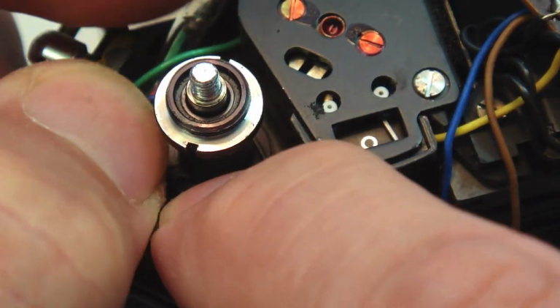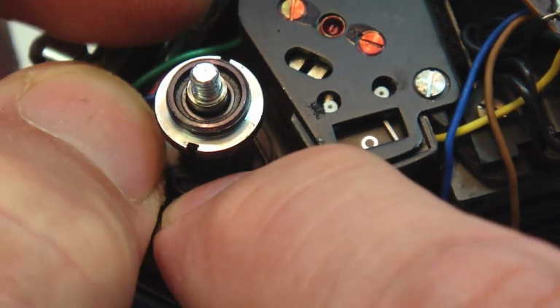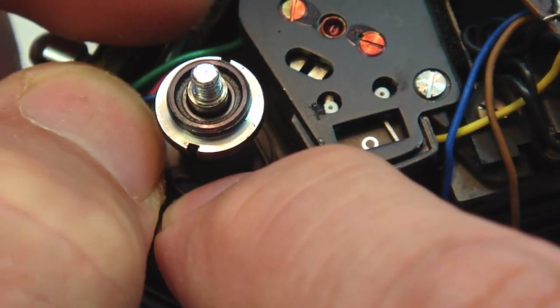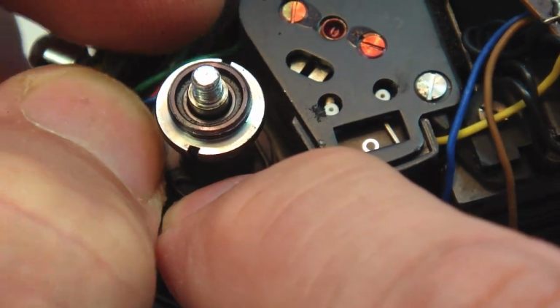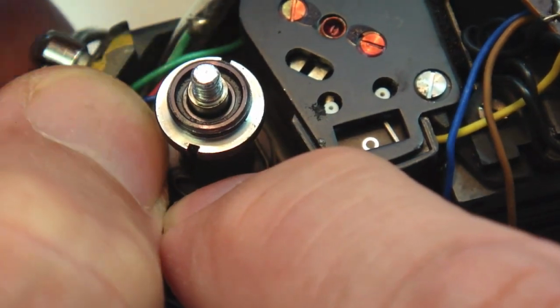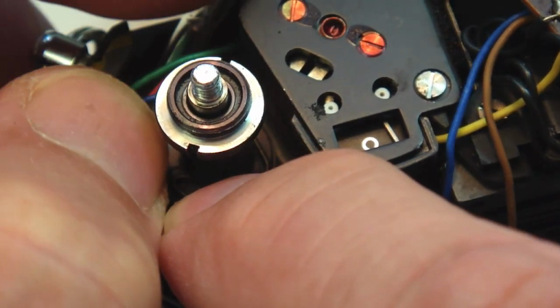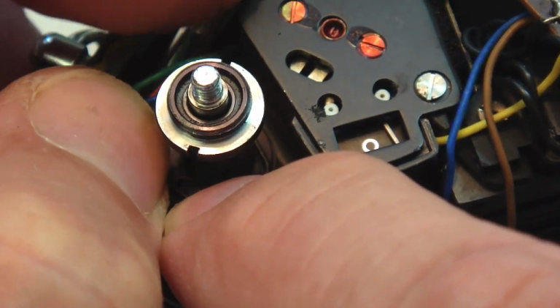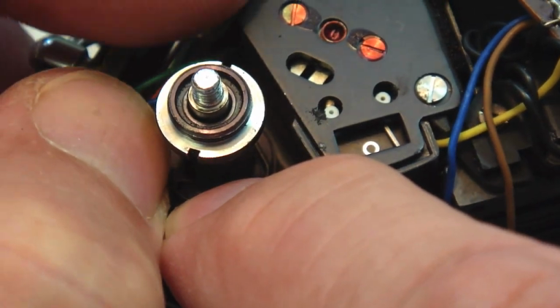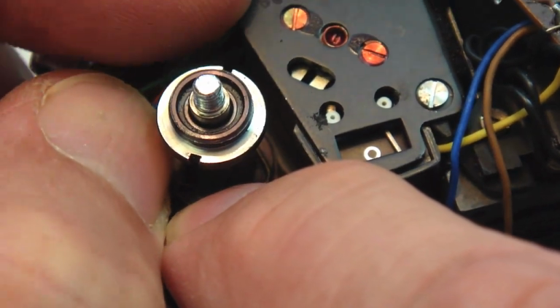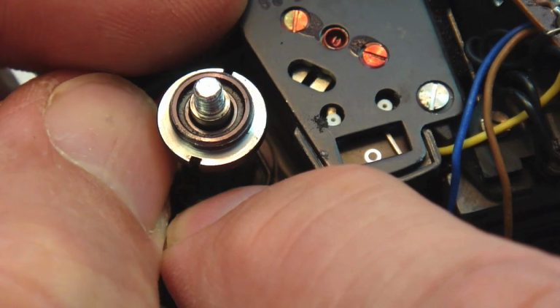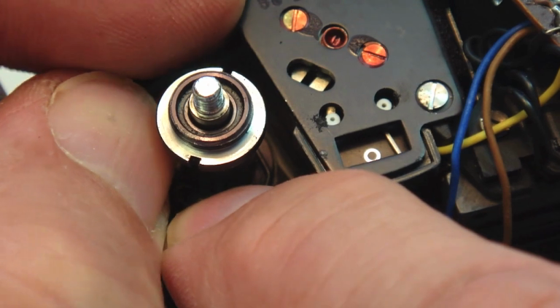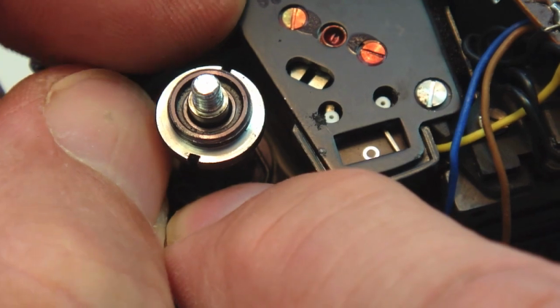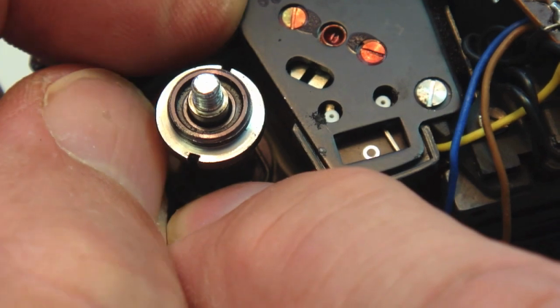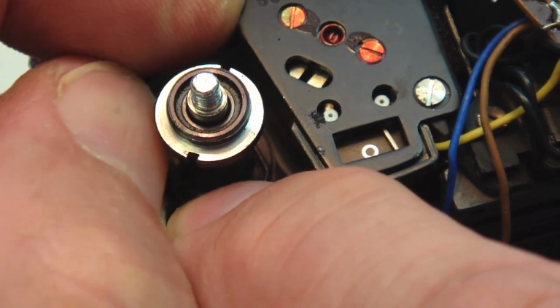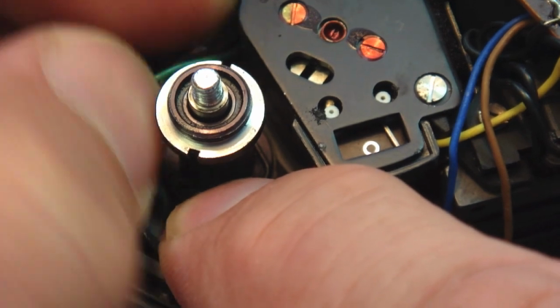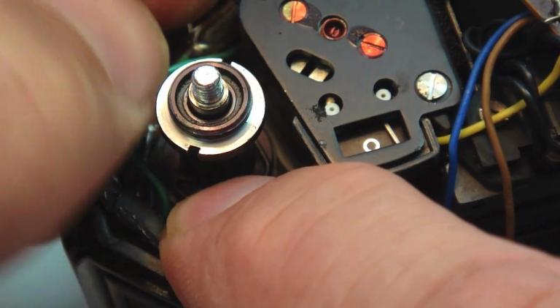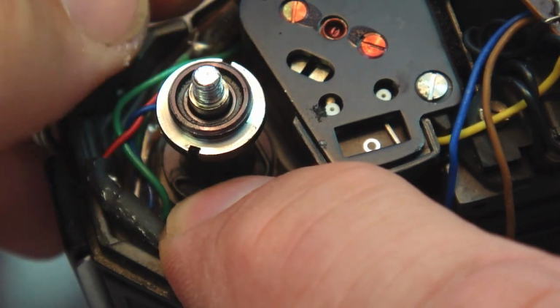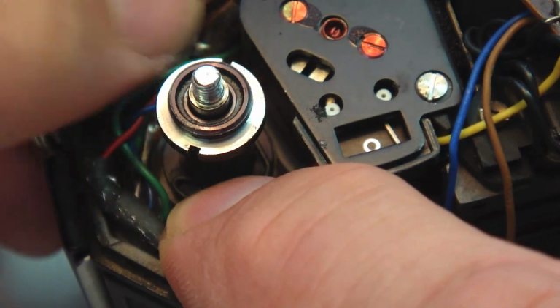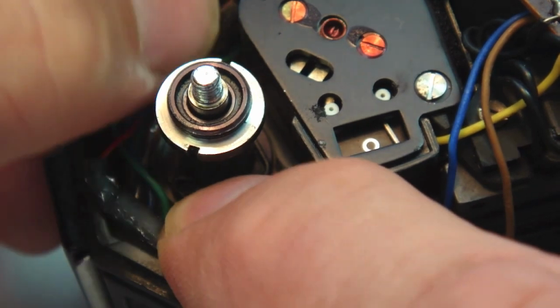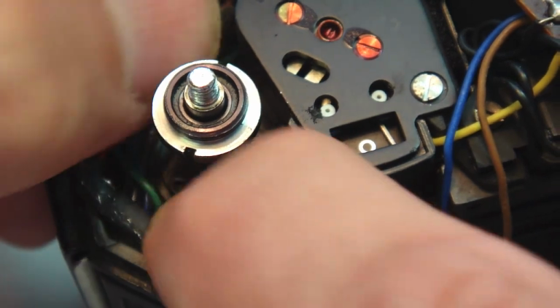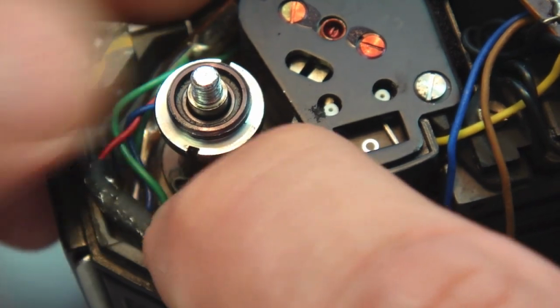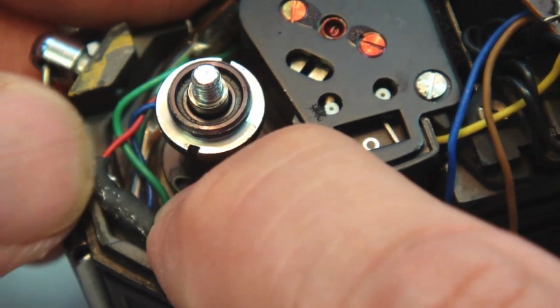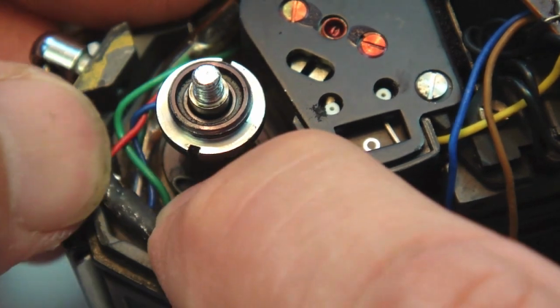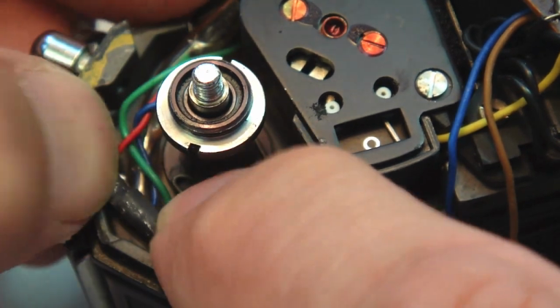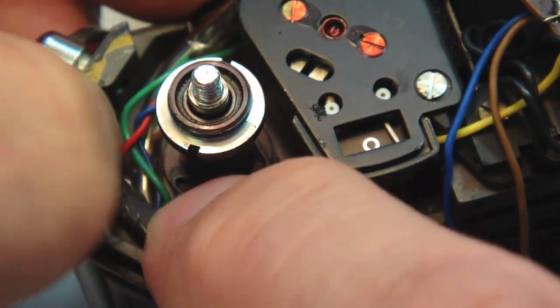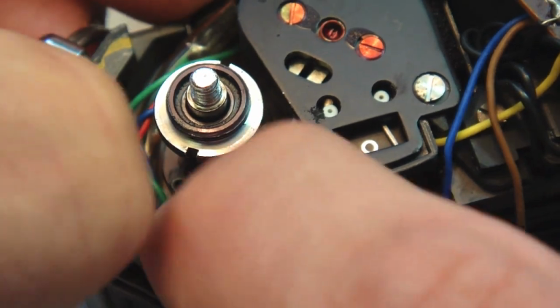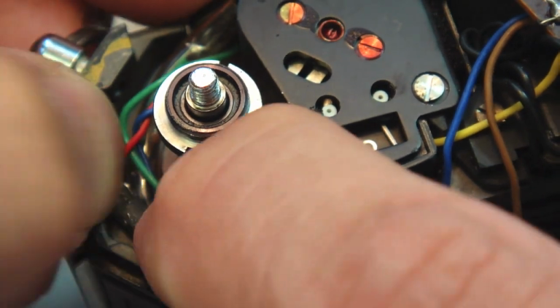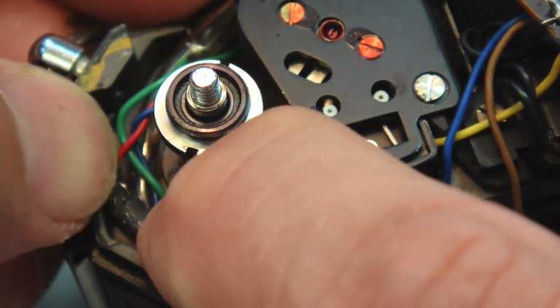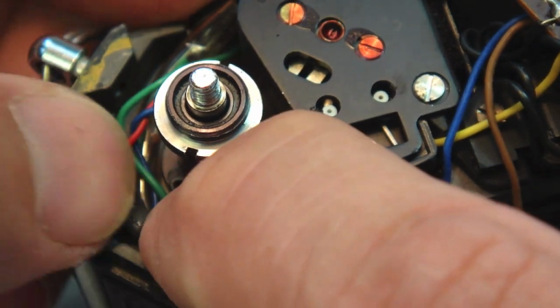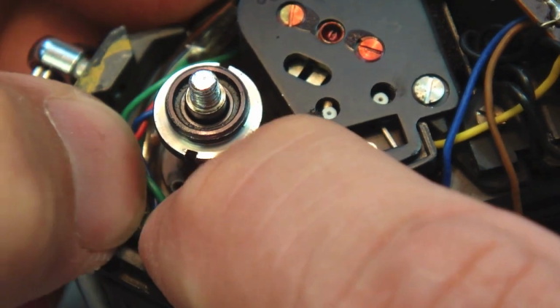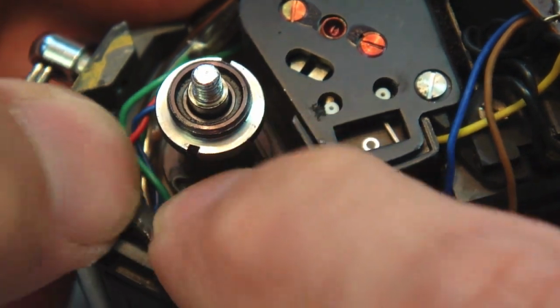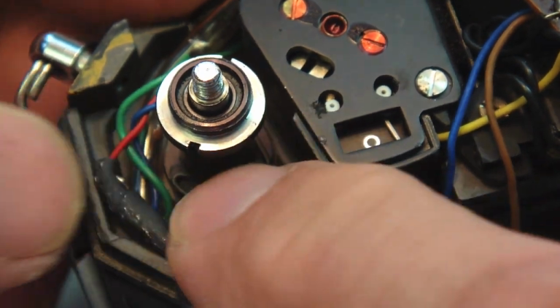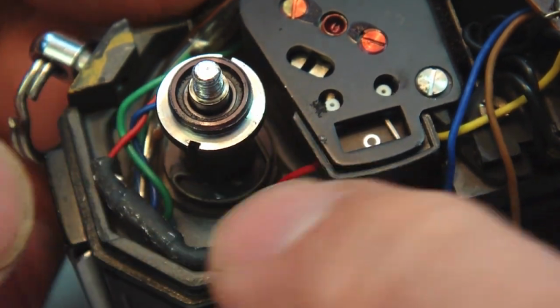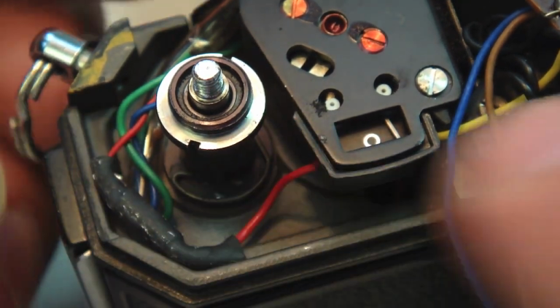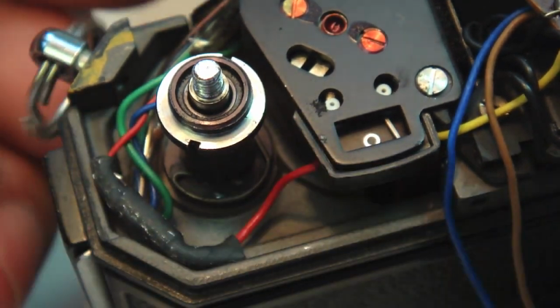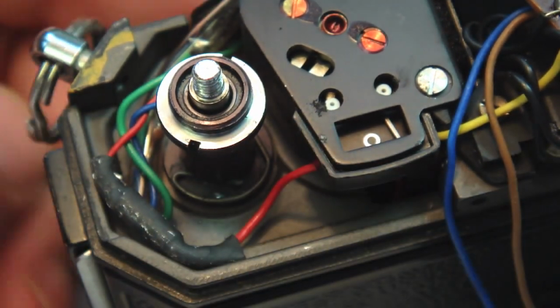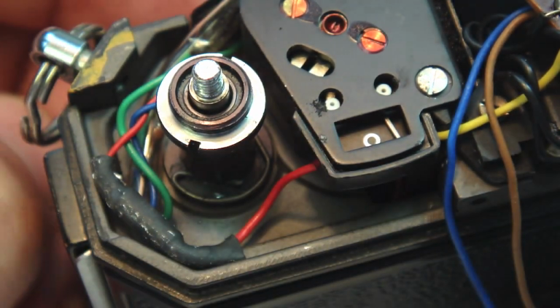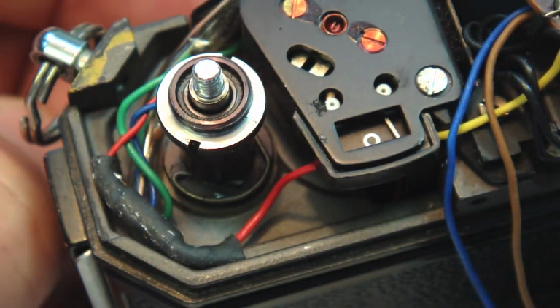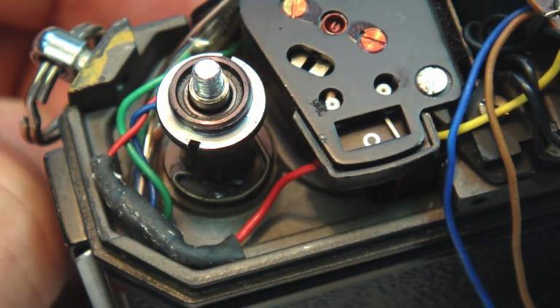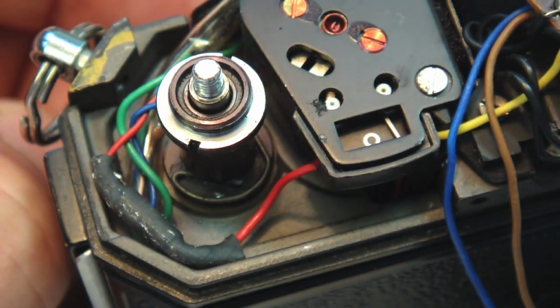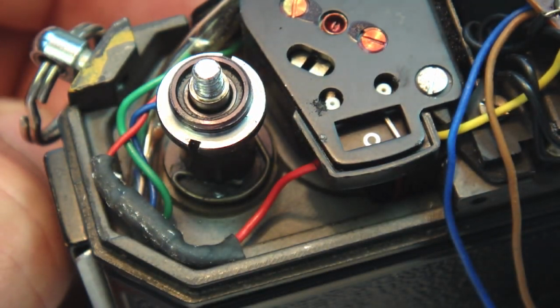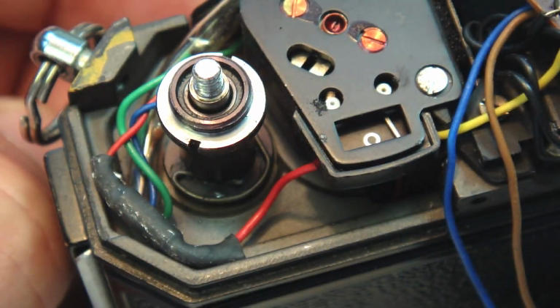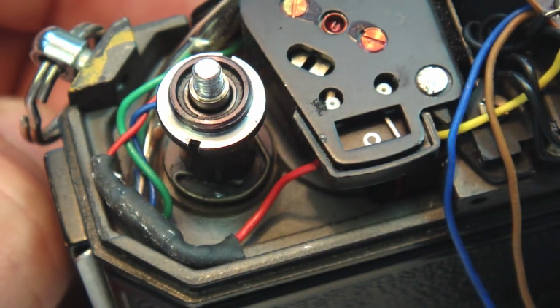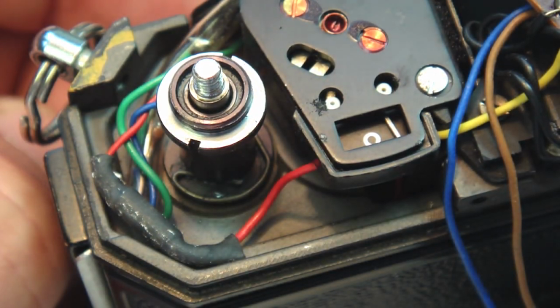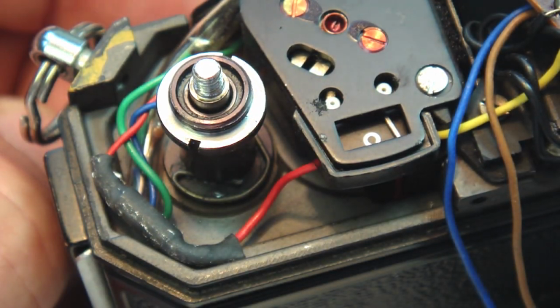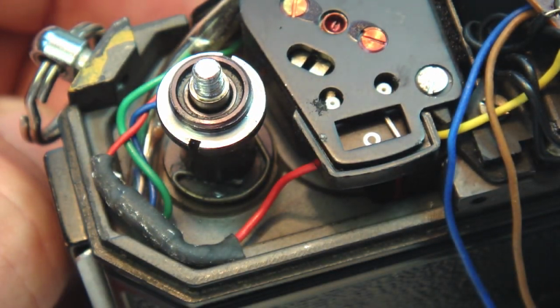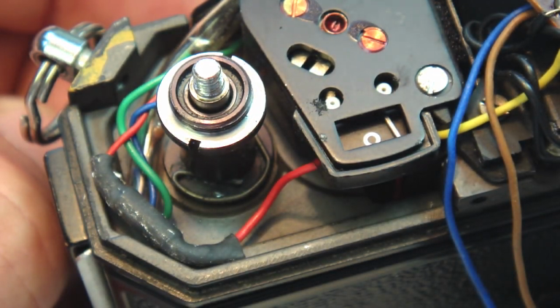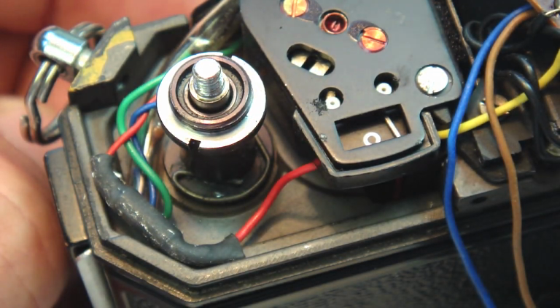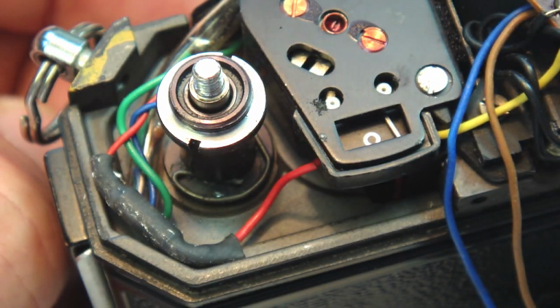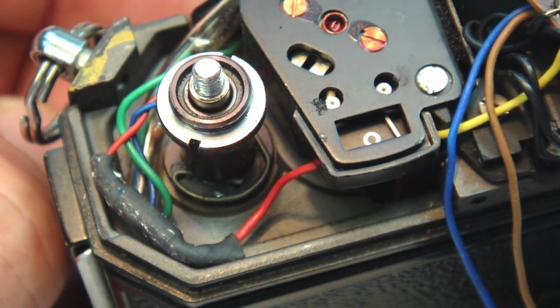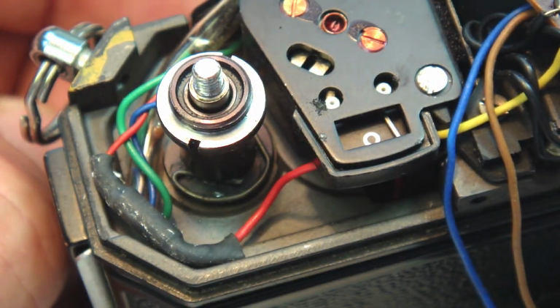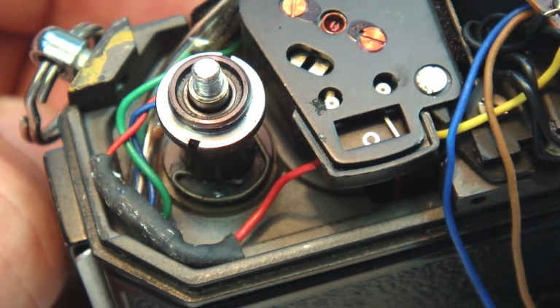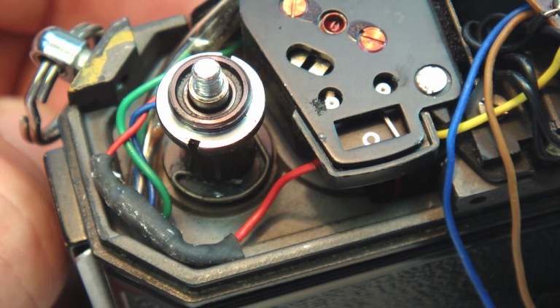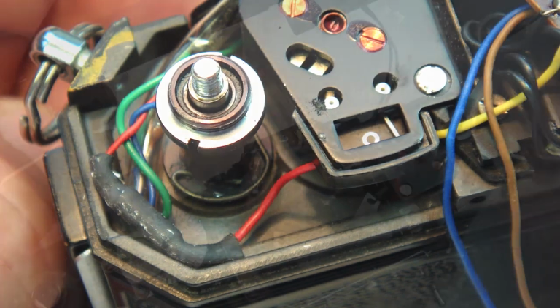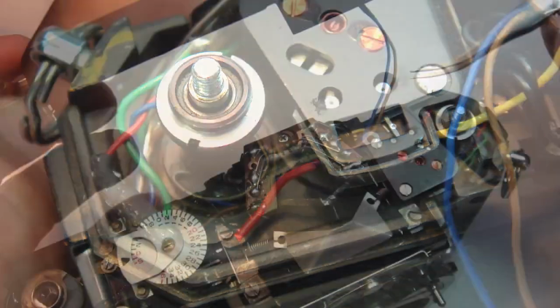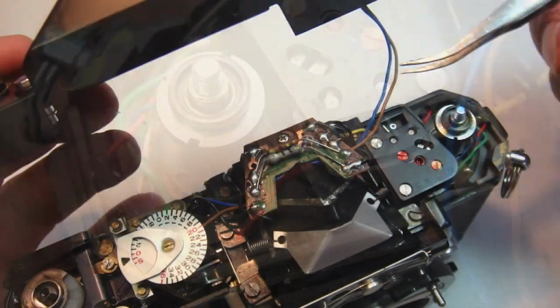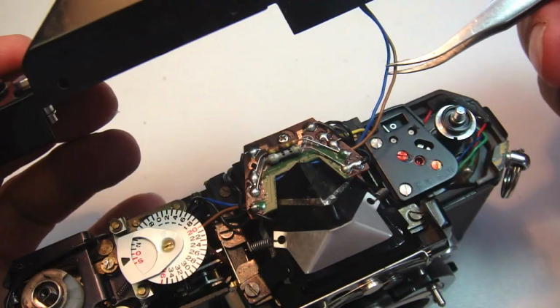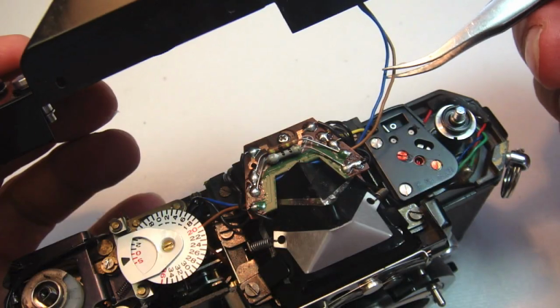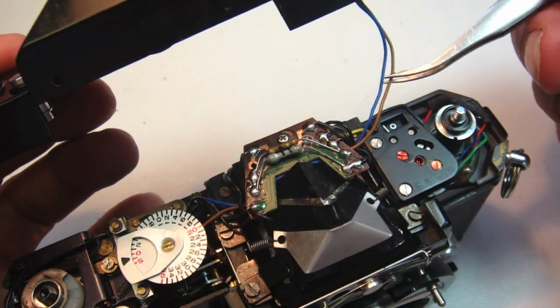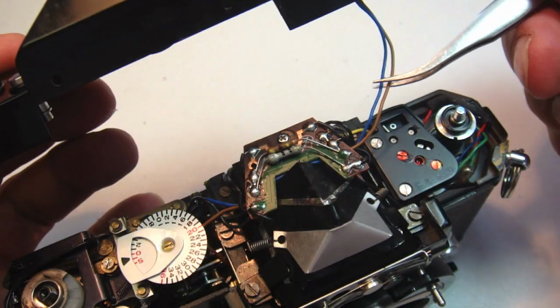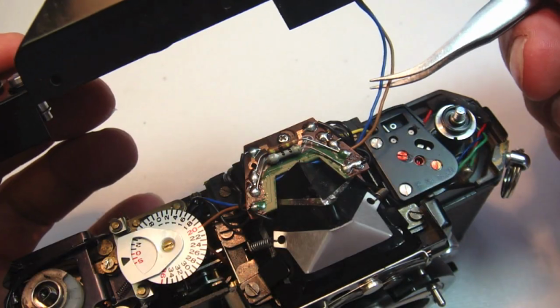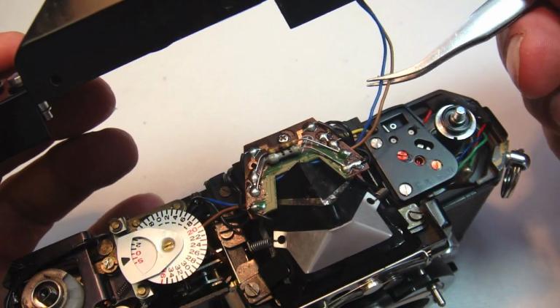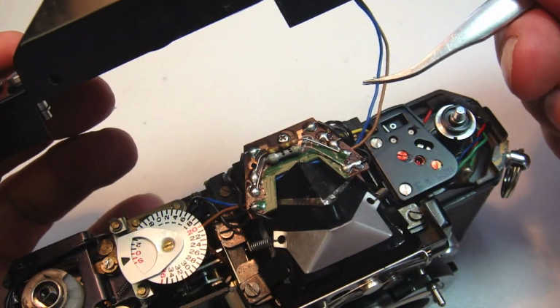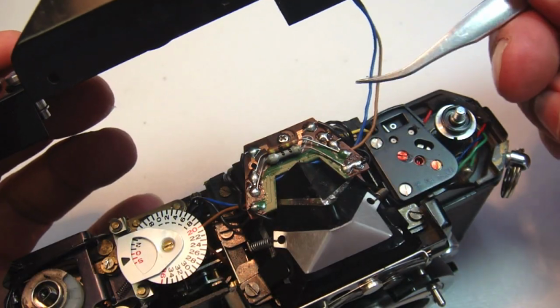Once the diode is comfortably seated, all that remains then after testing is to install the top cover.